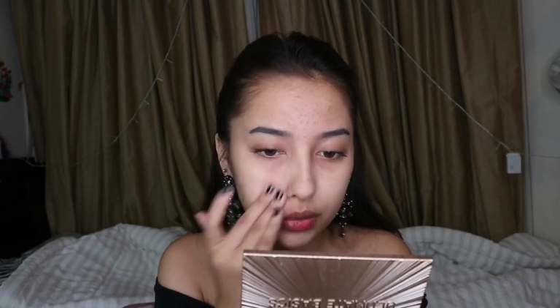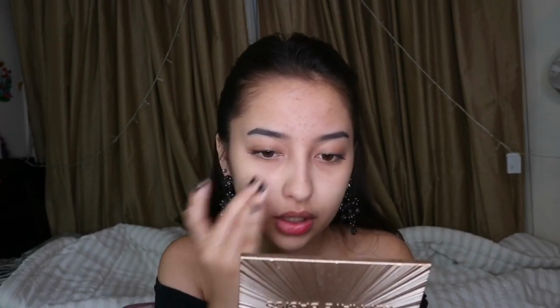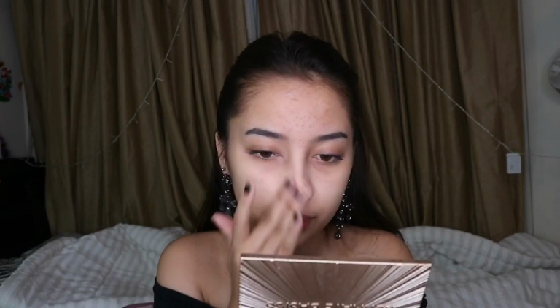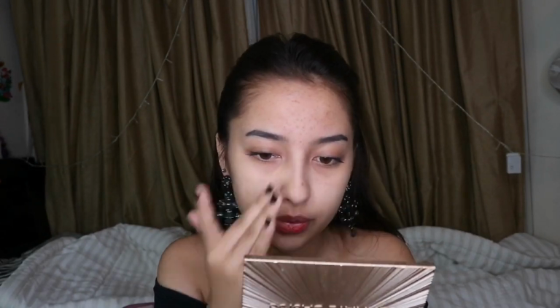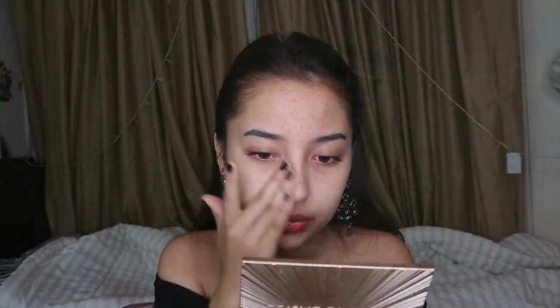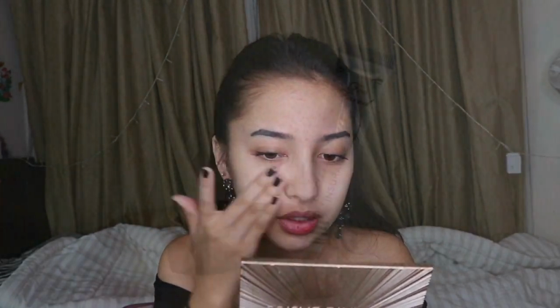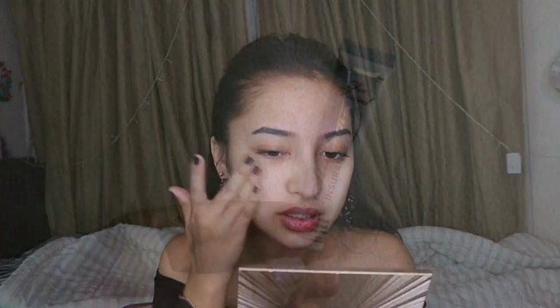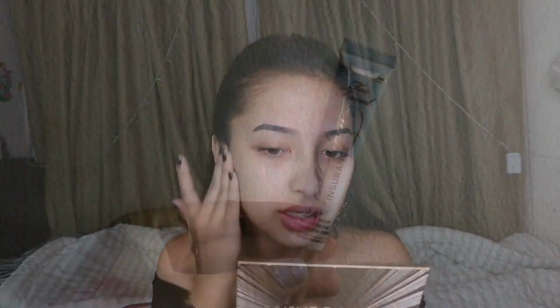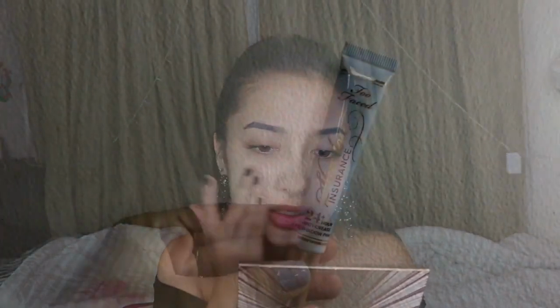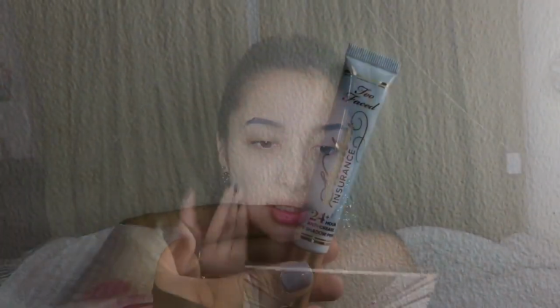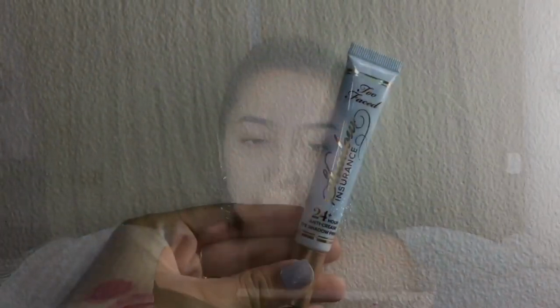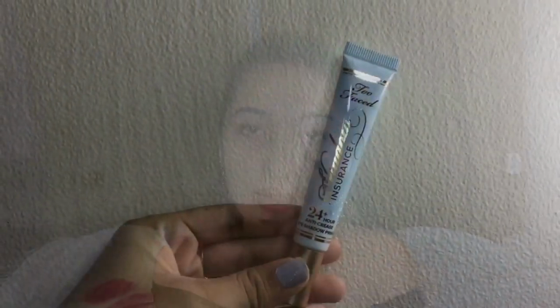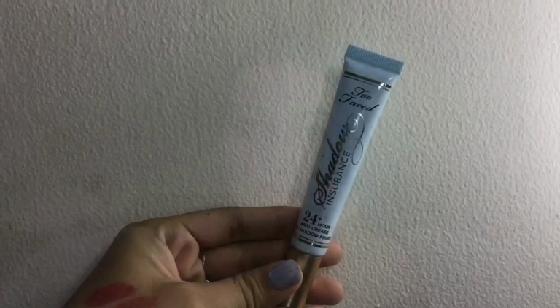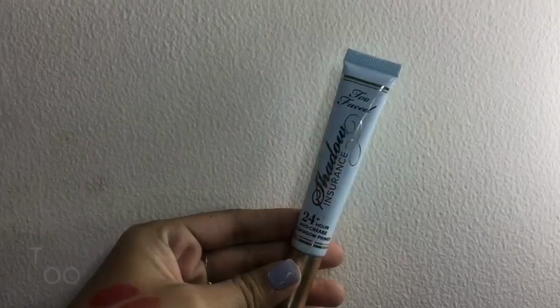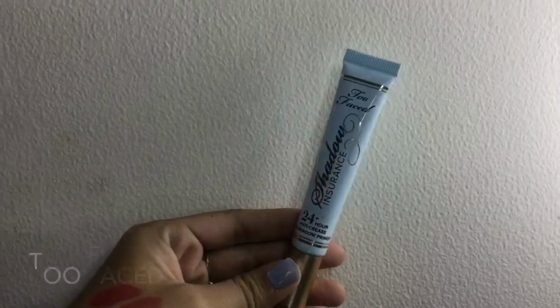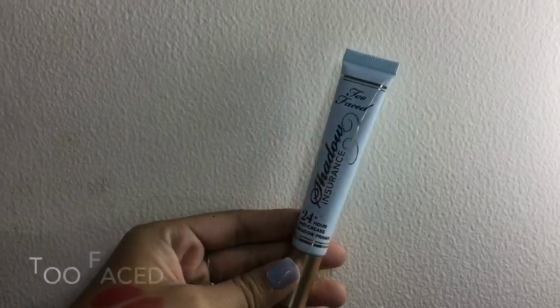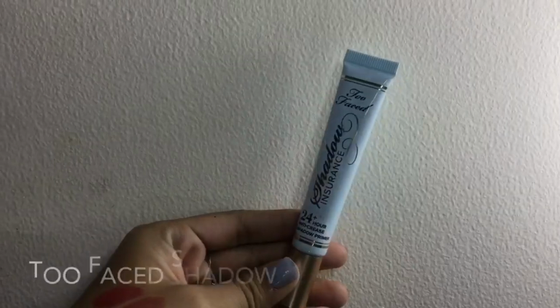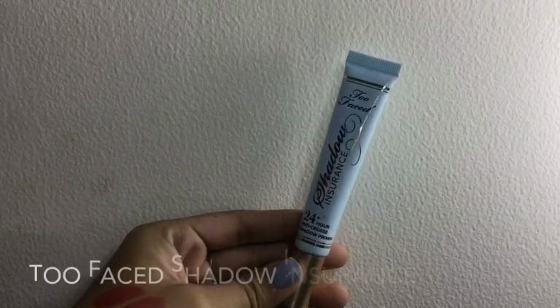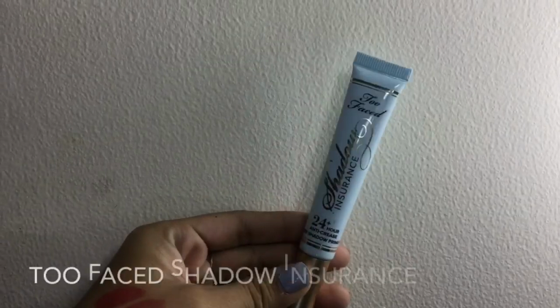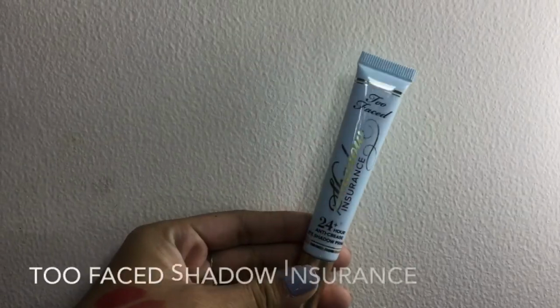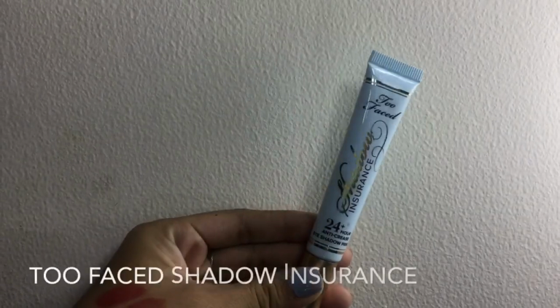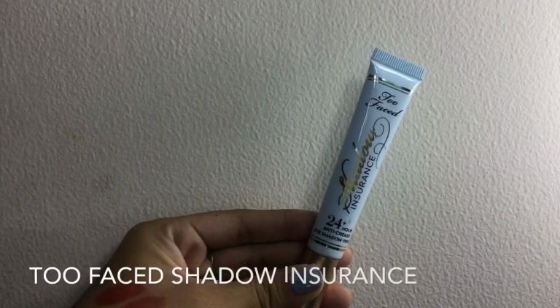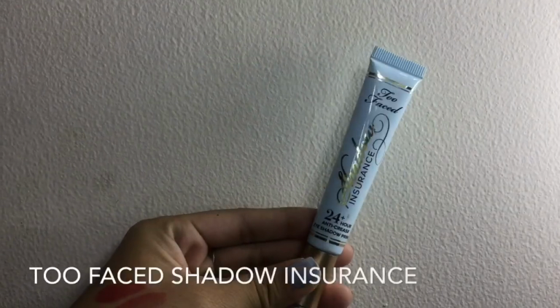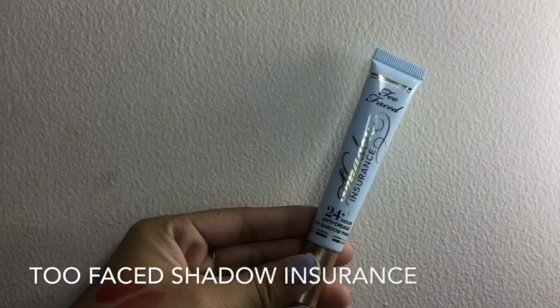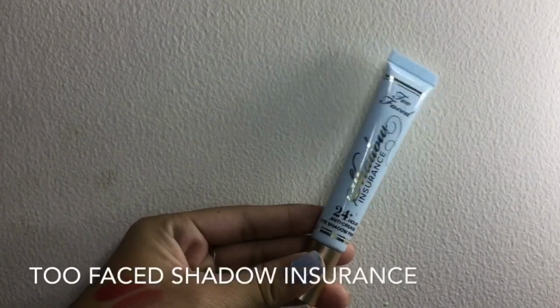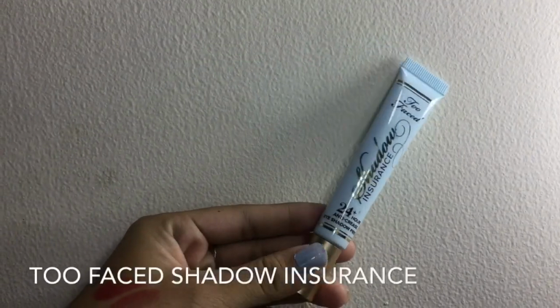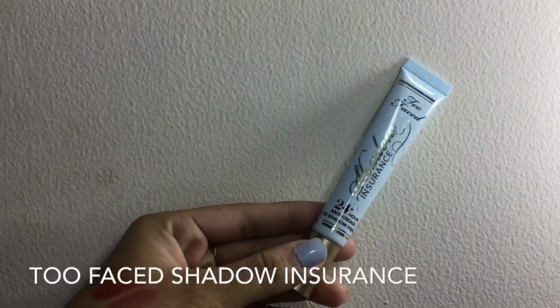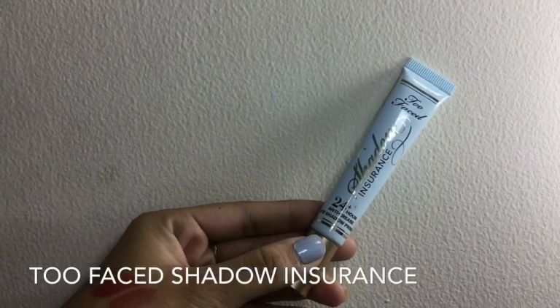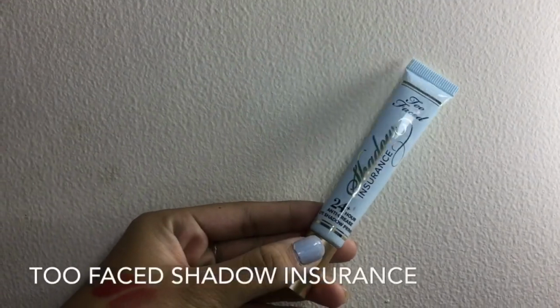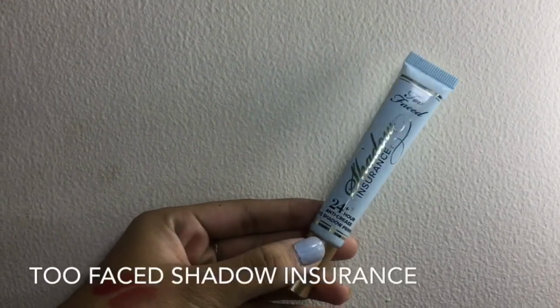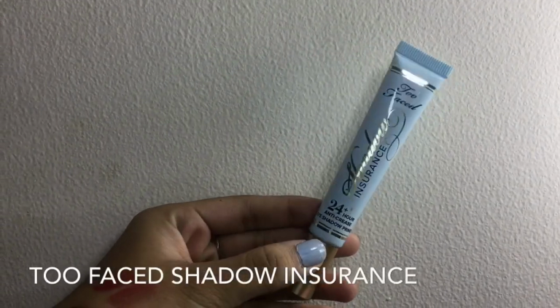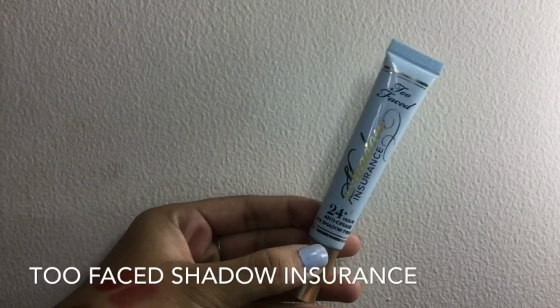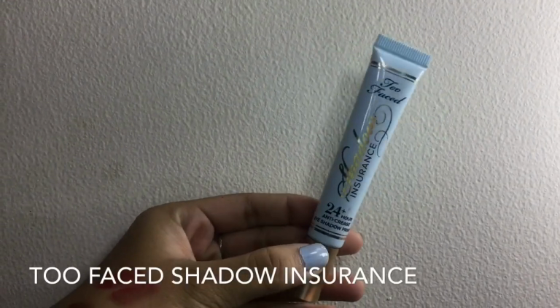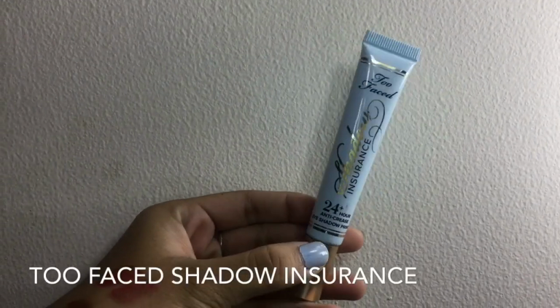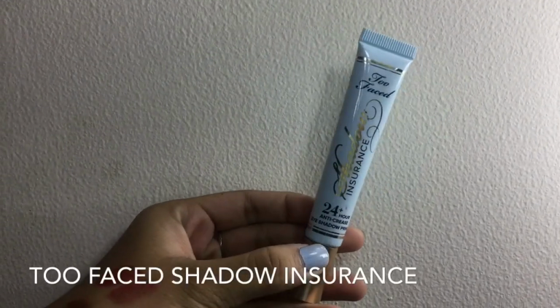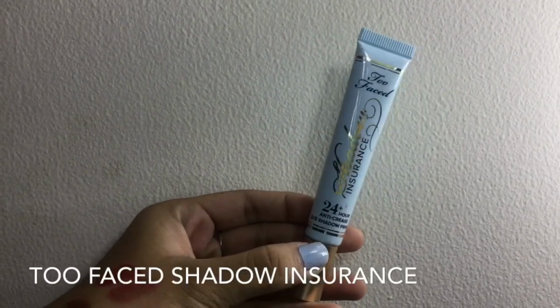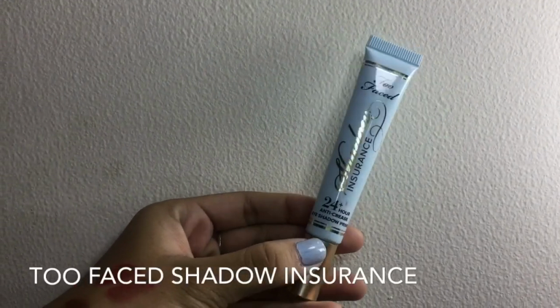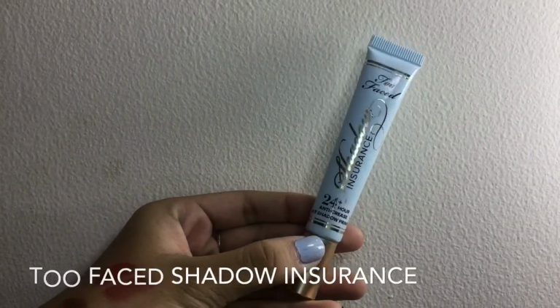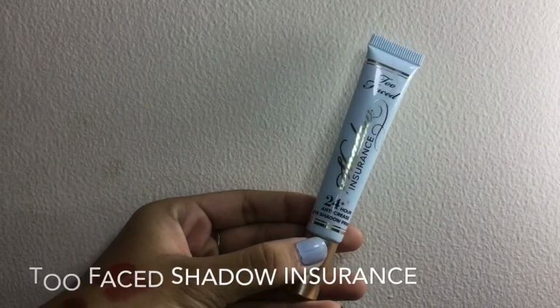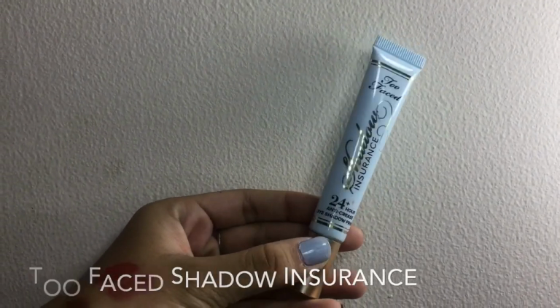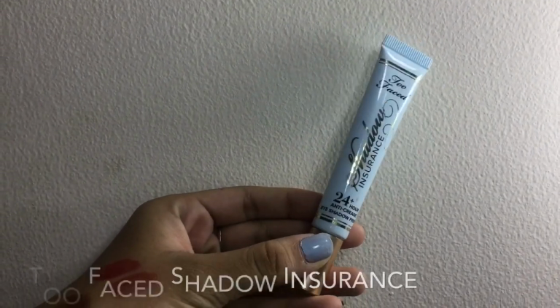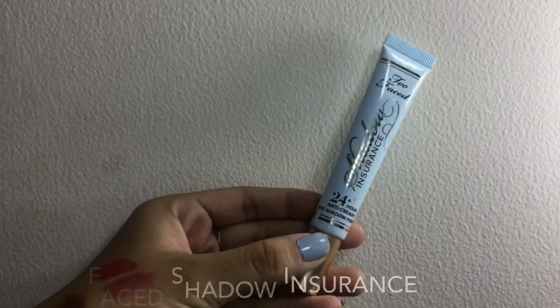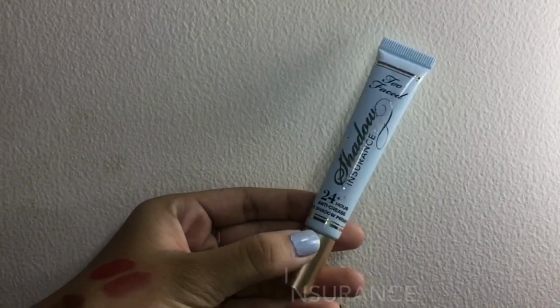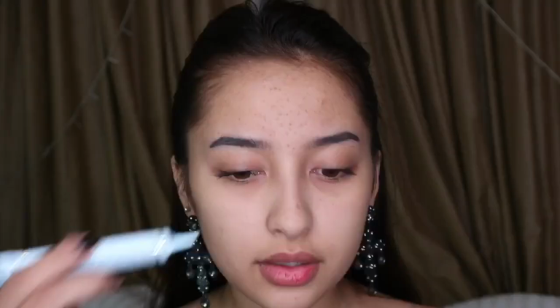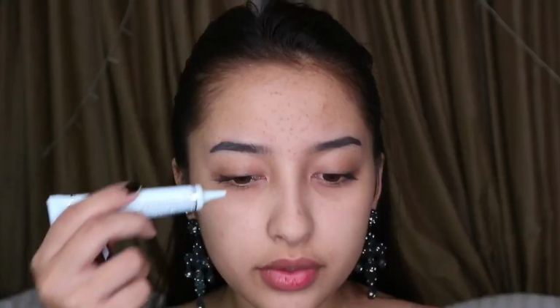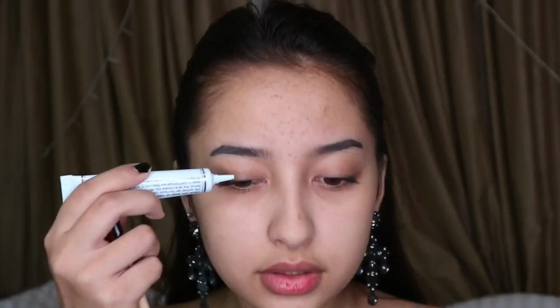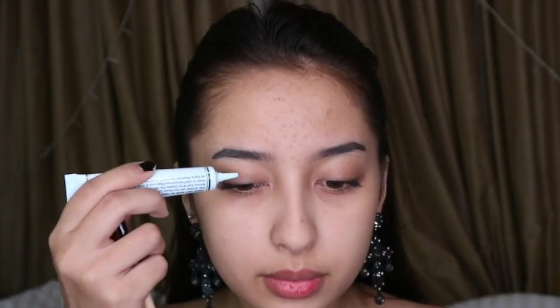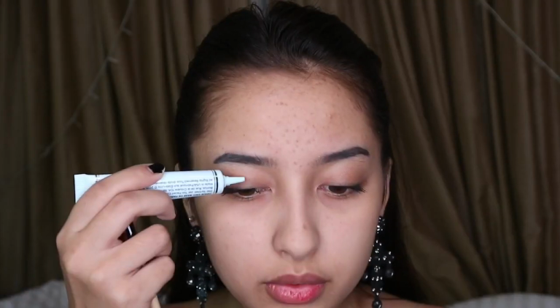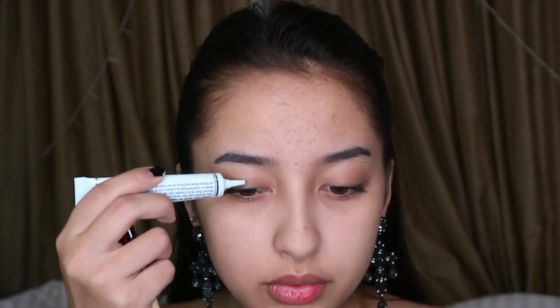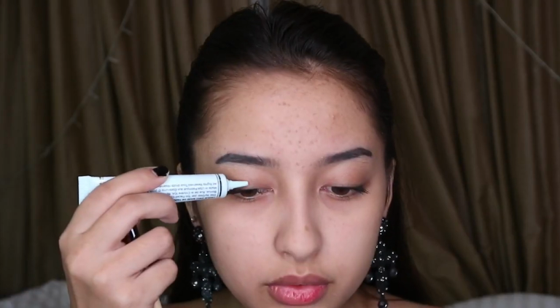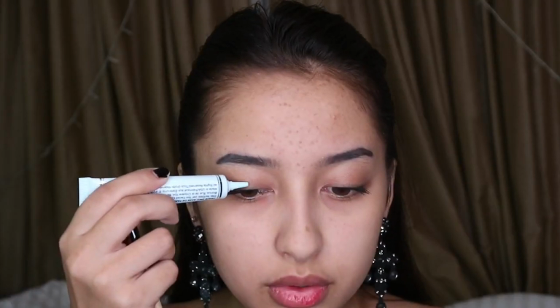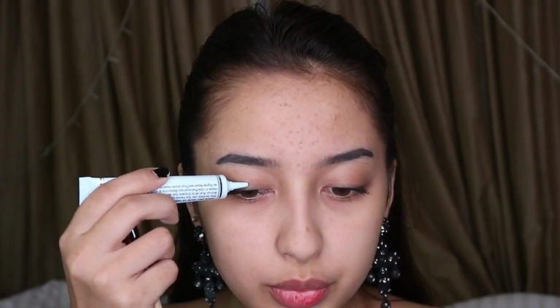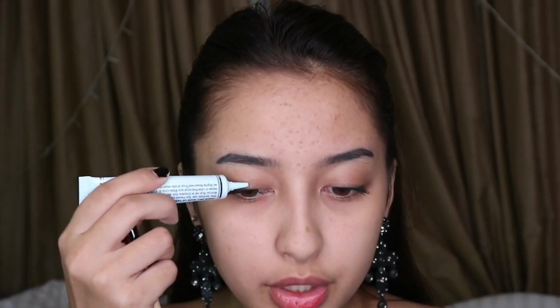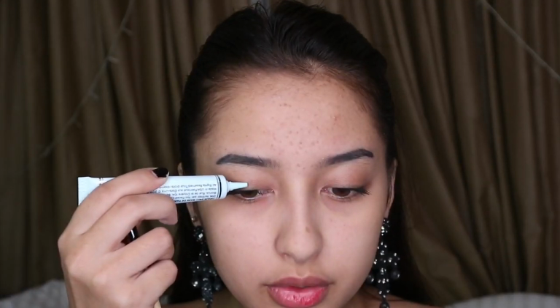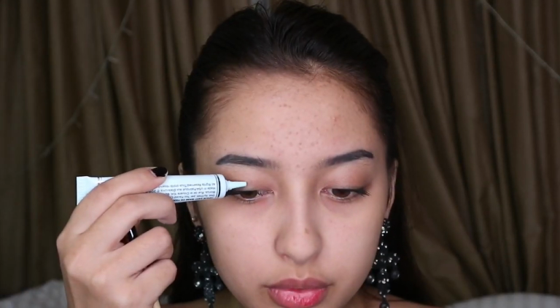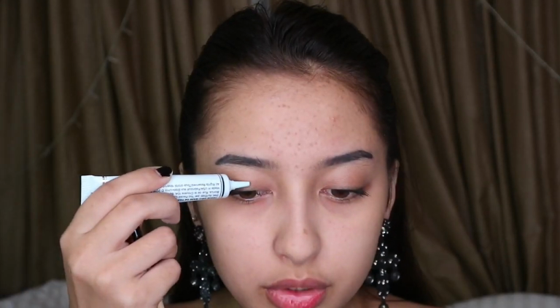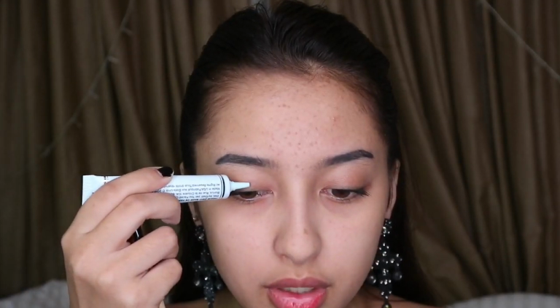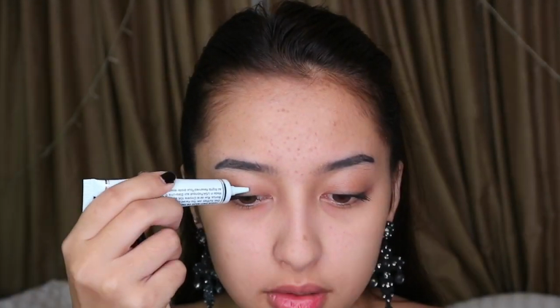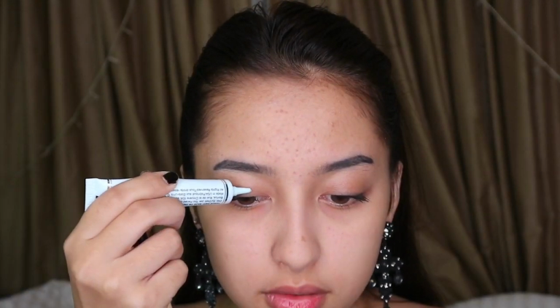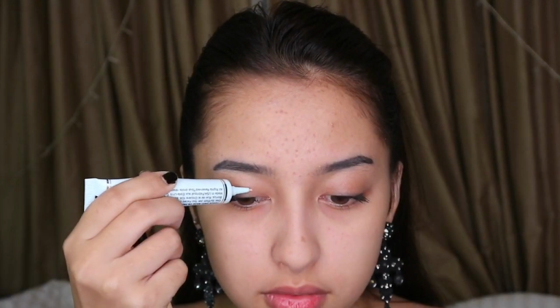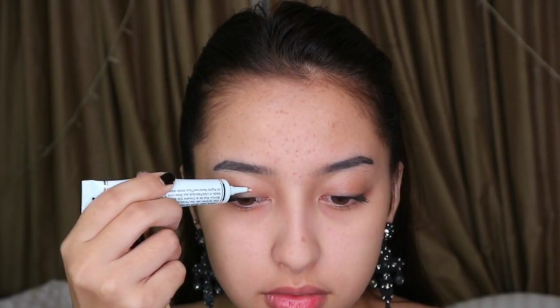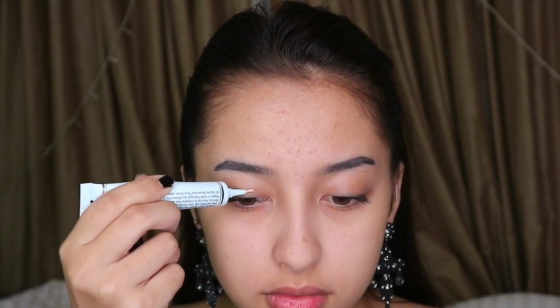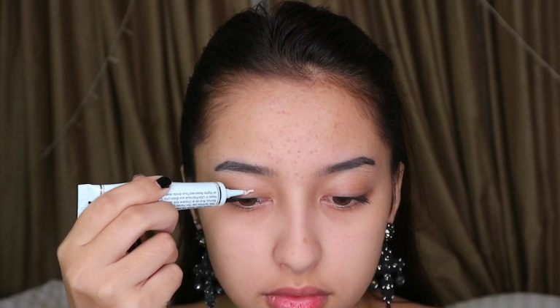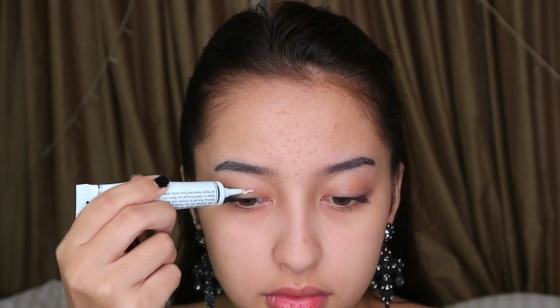Next, I'm gonna be using this Too Faced Shadow Insurance eyeshadow primer so that the eyeshadow will stay longer.